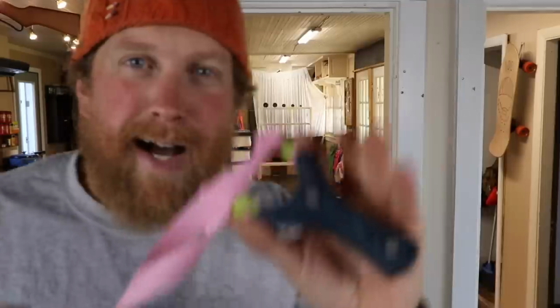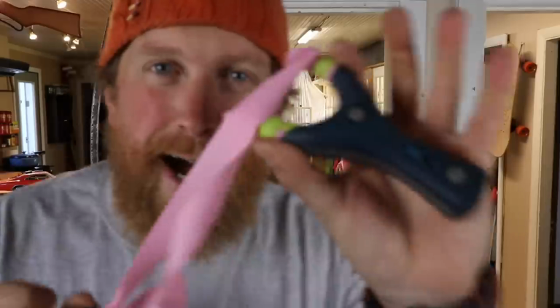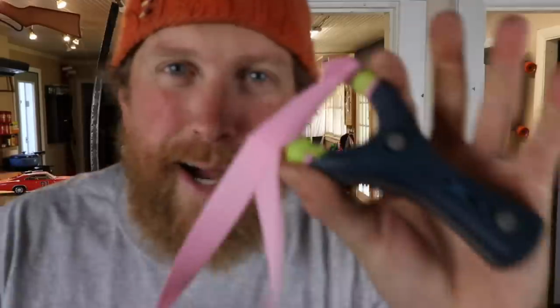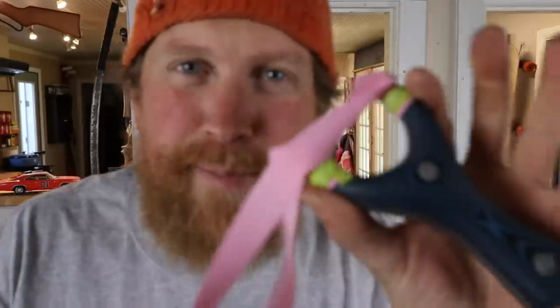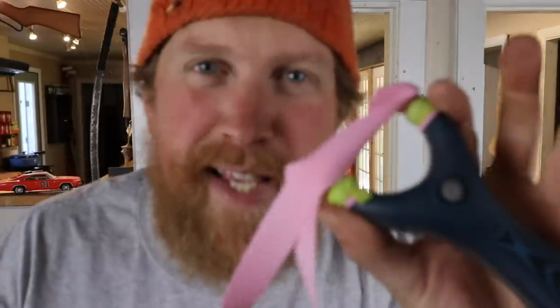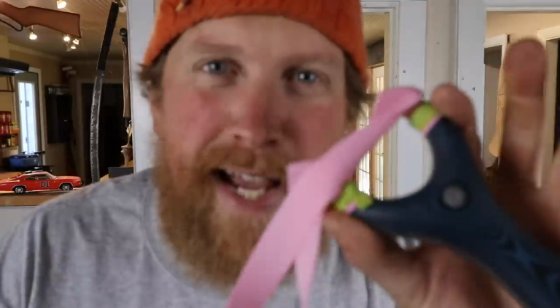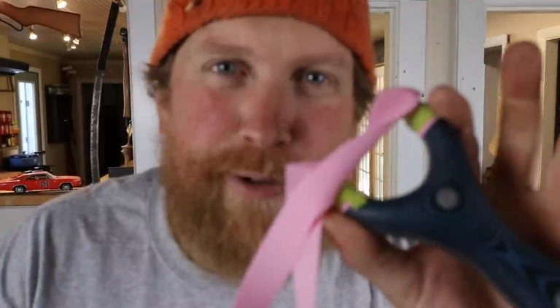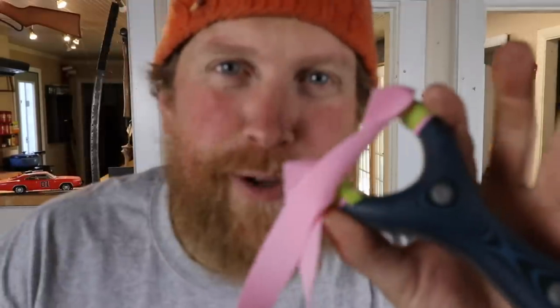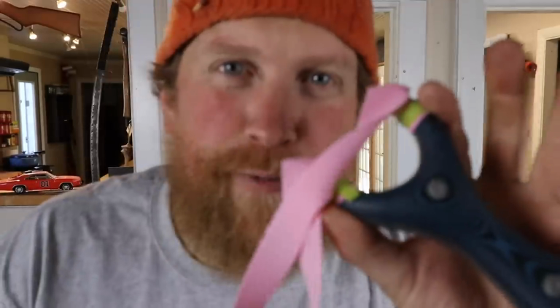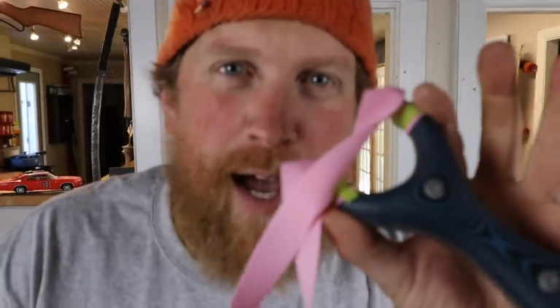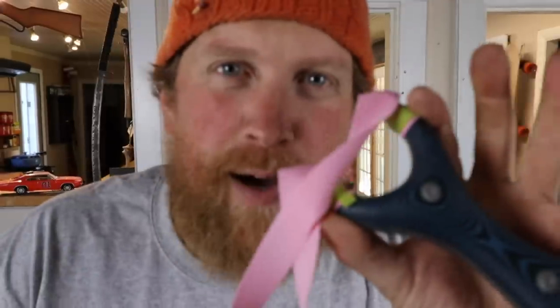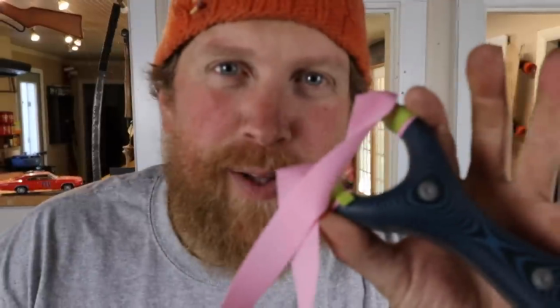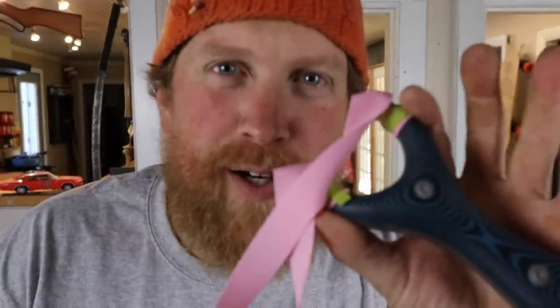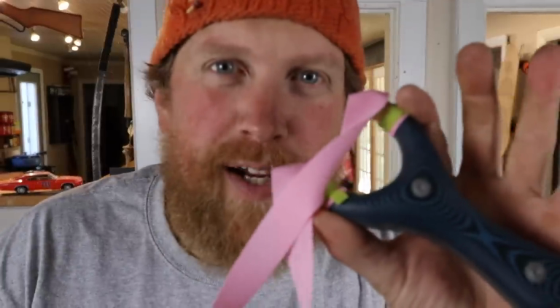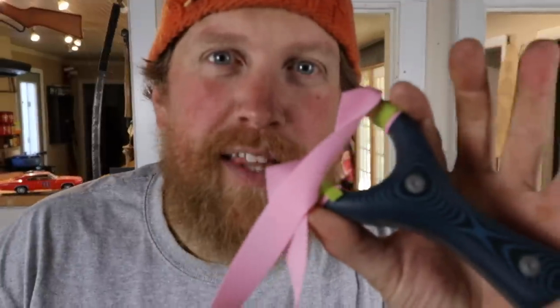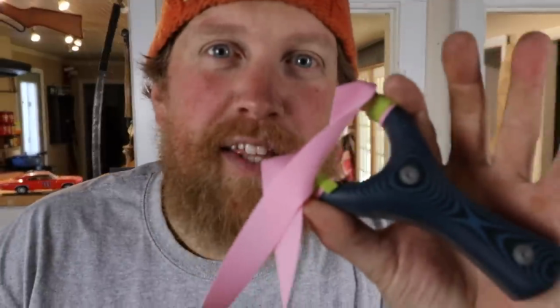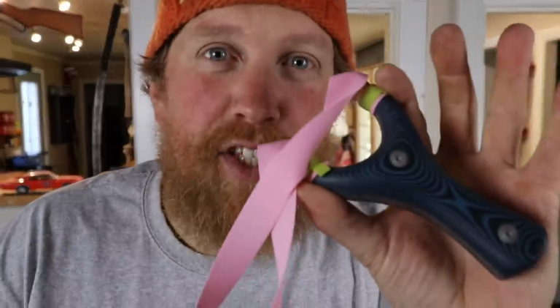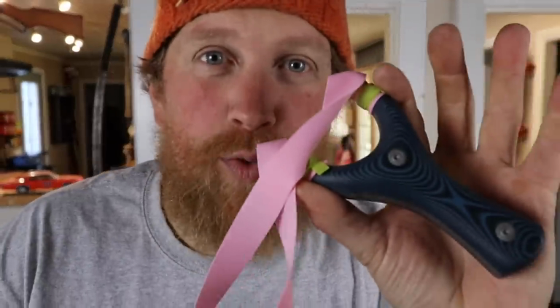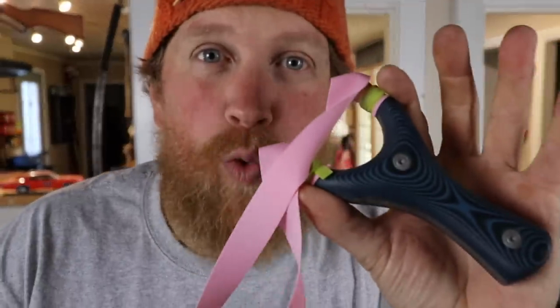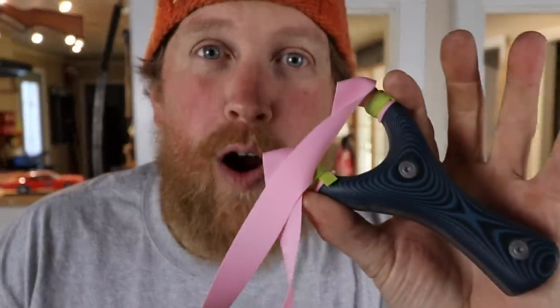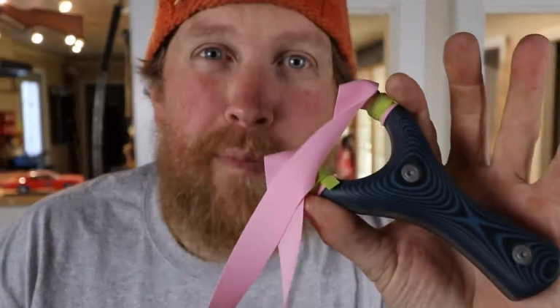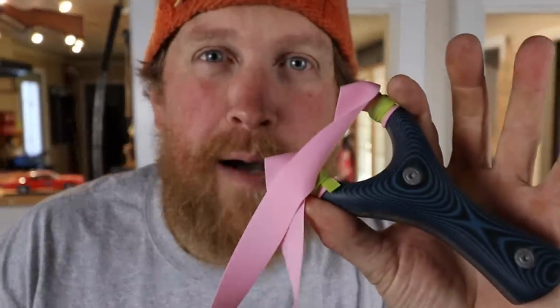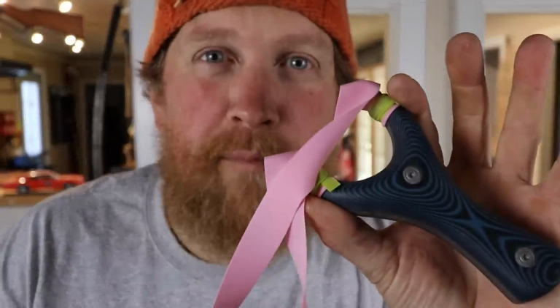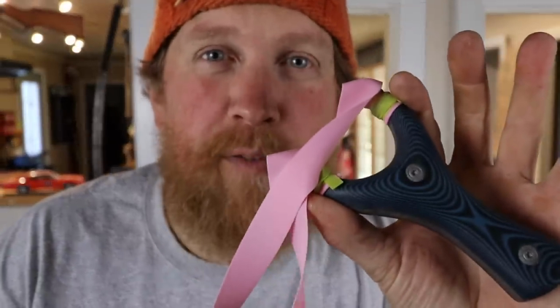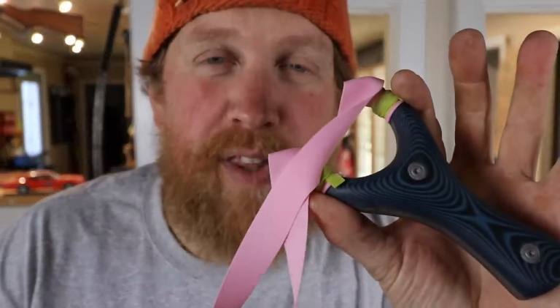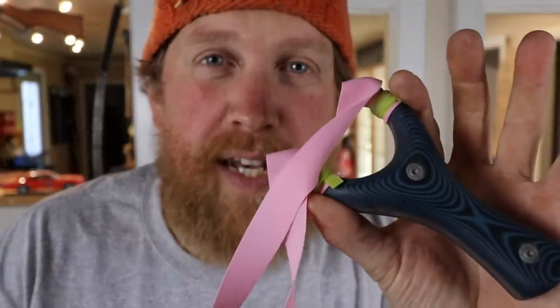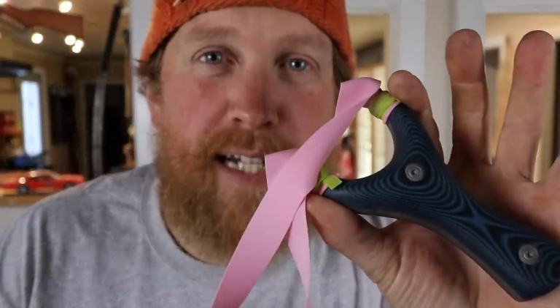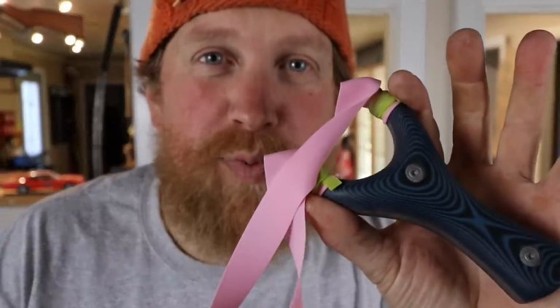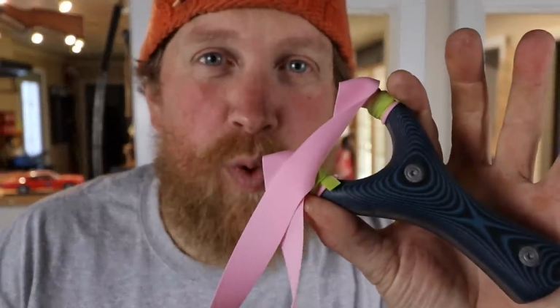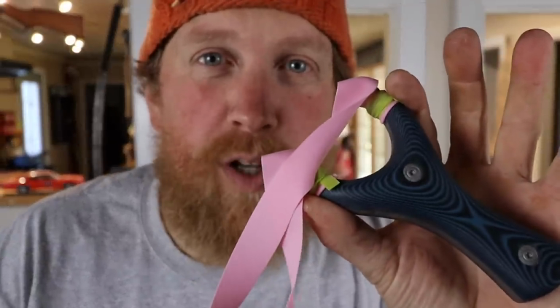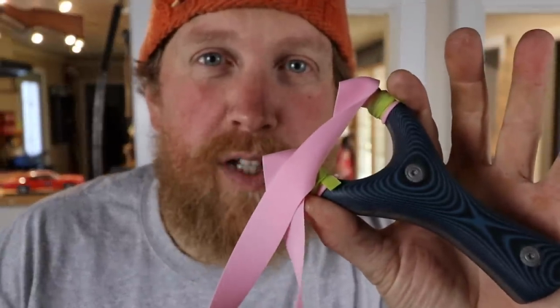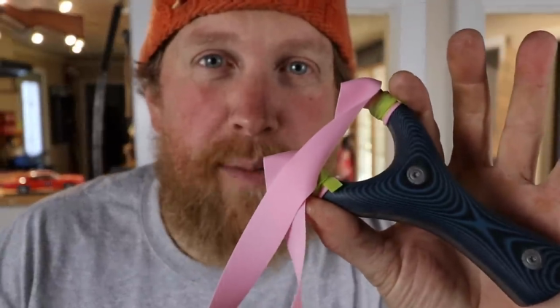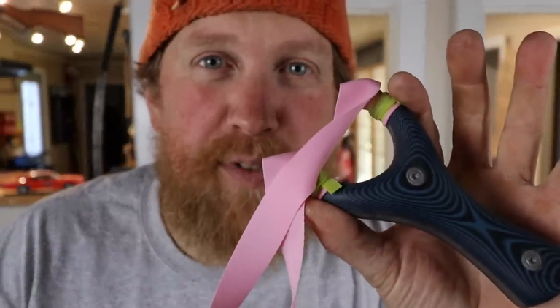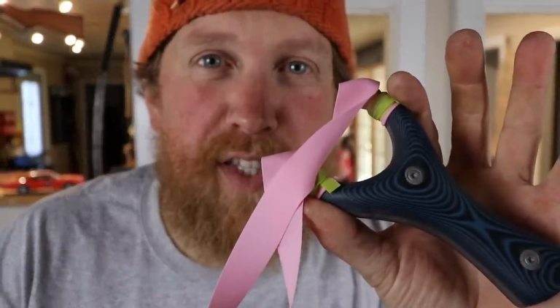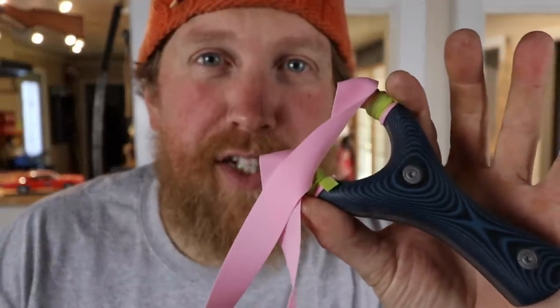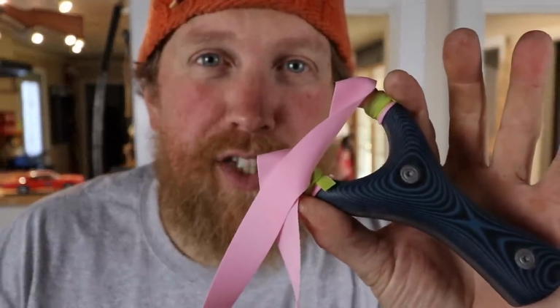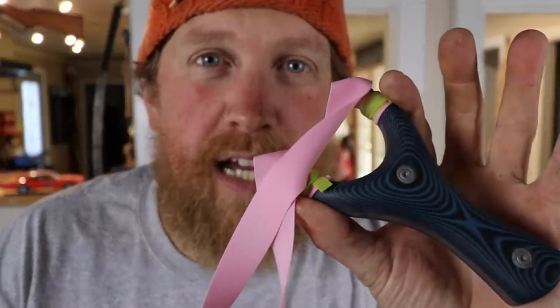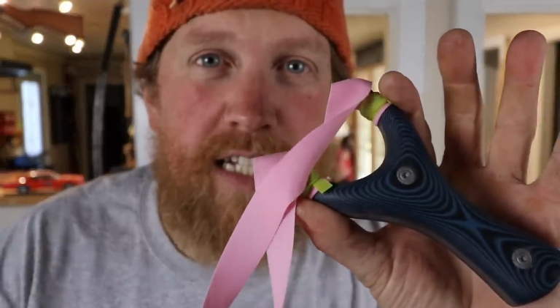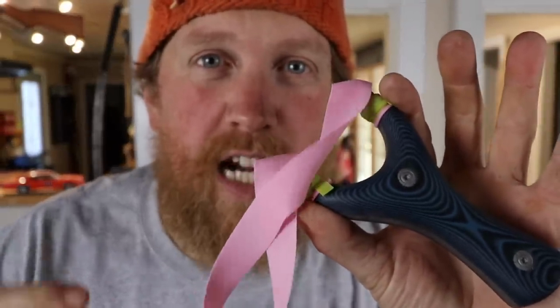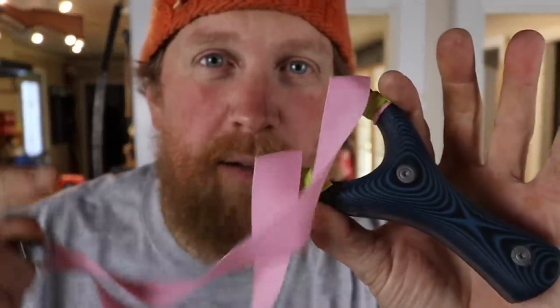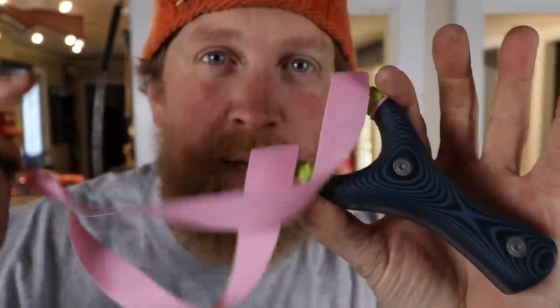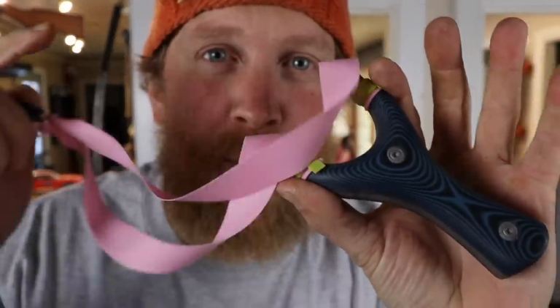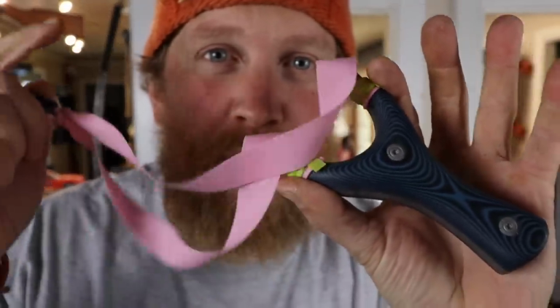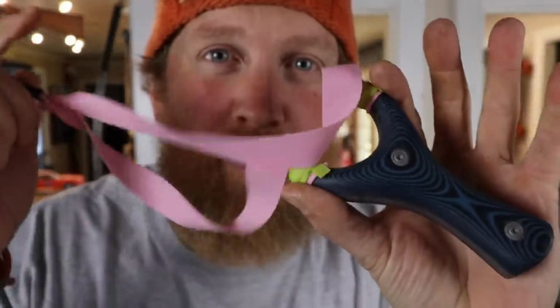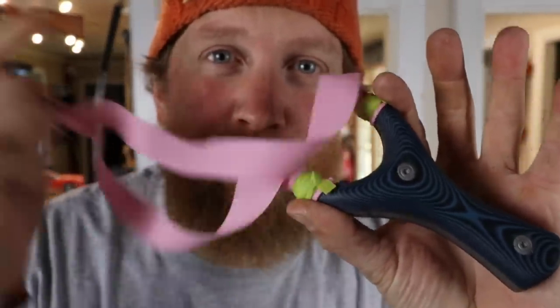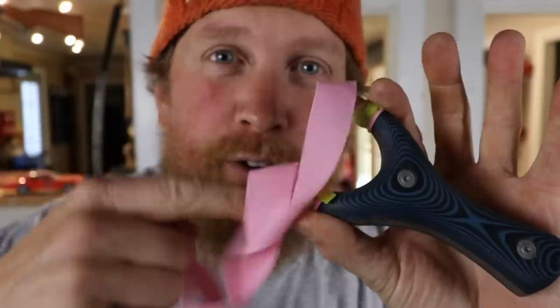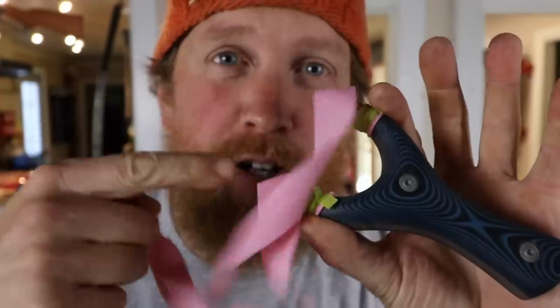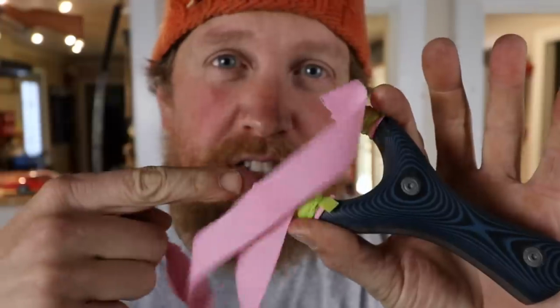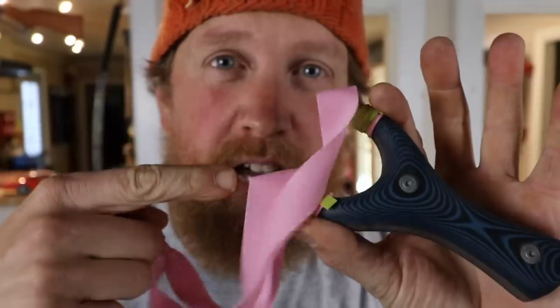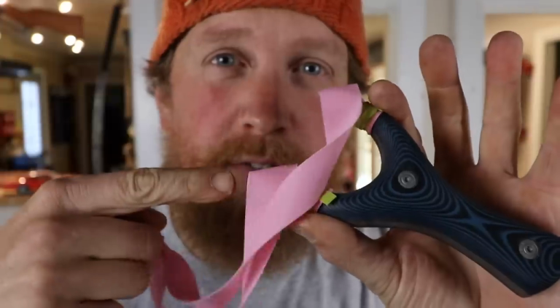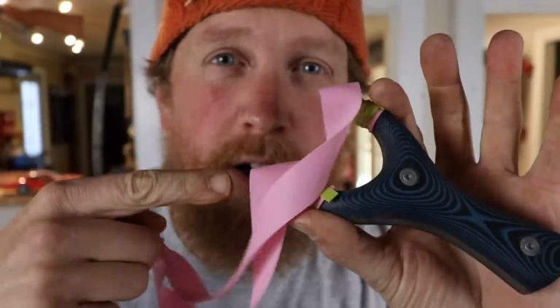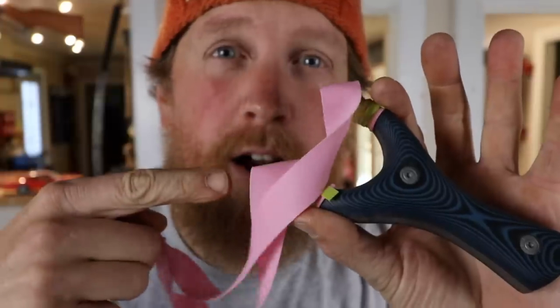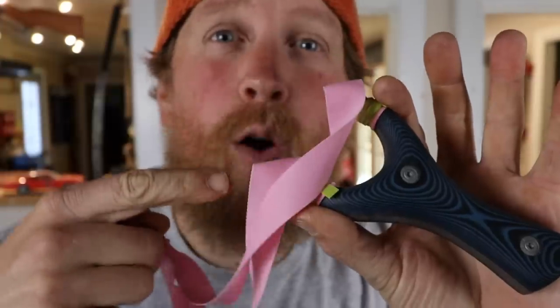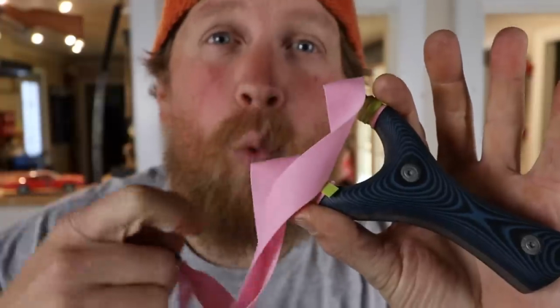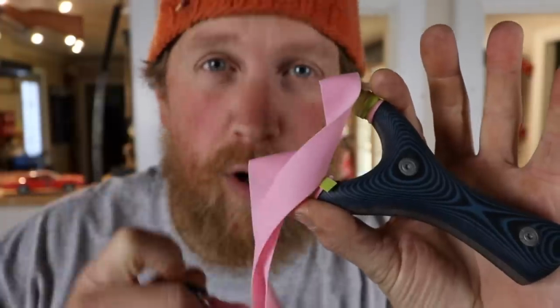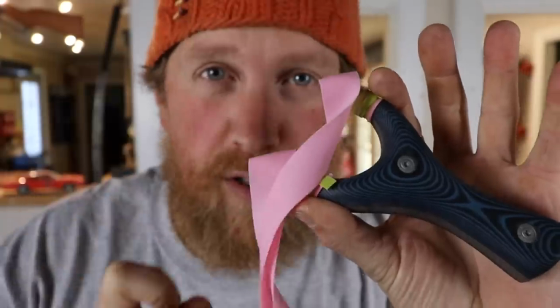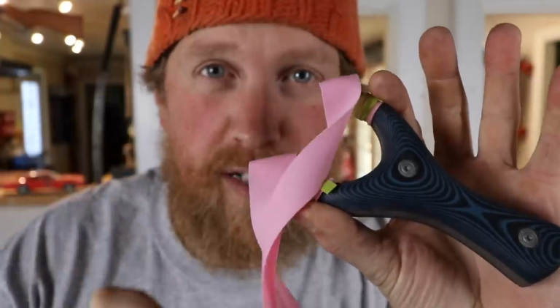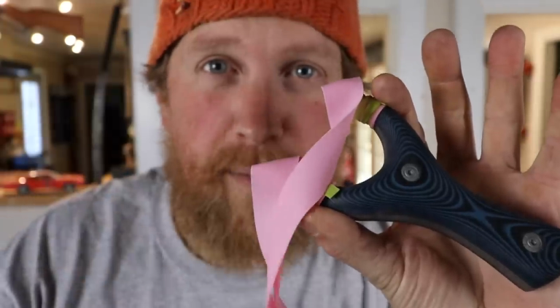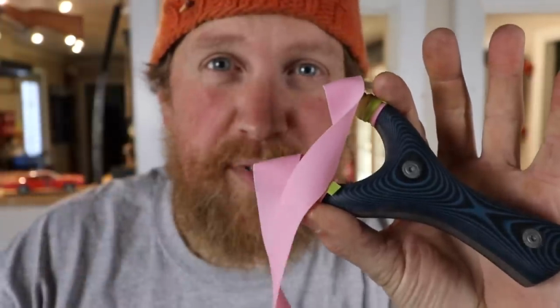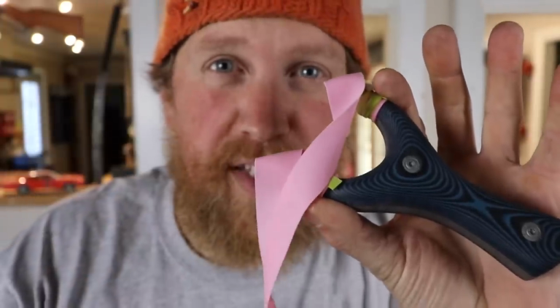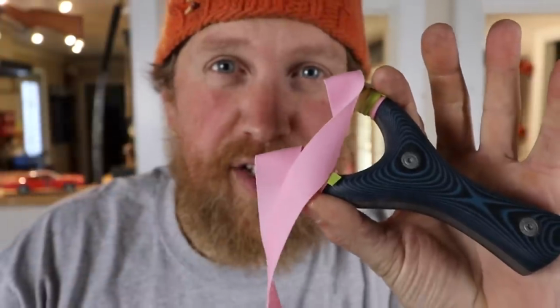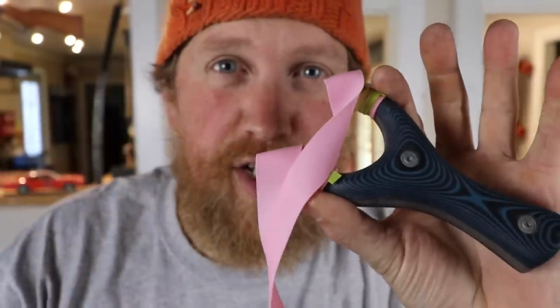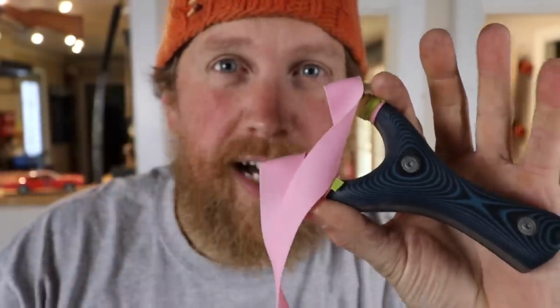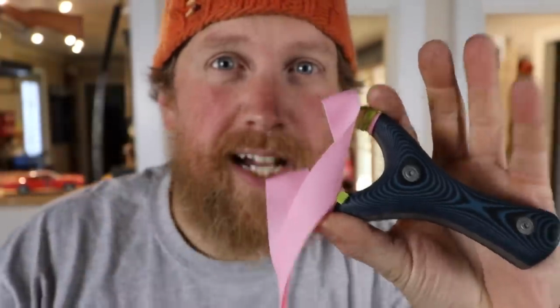I'm Zachary Fowler and this is a warm up for the next World Cup Slingshot Tournament with the first ever World Cup Slingshot.